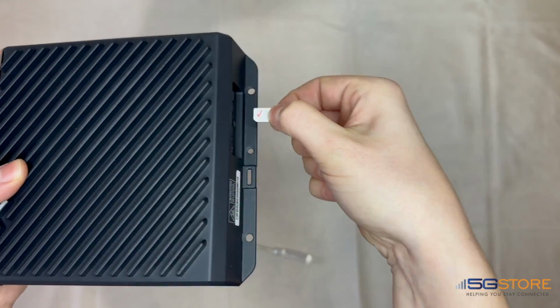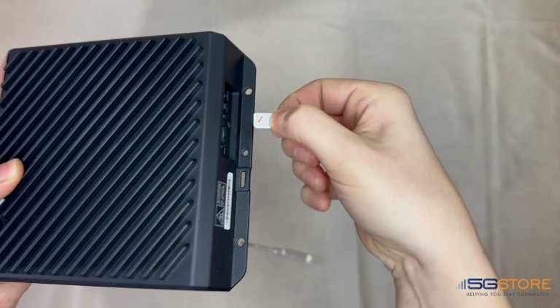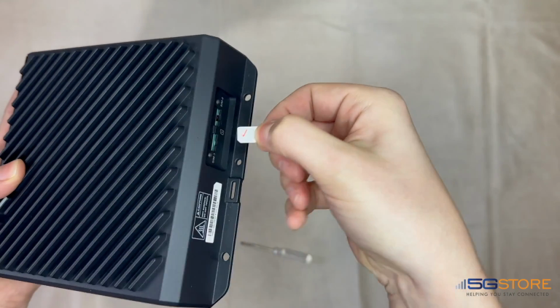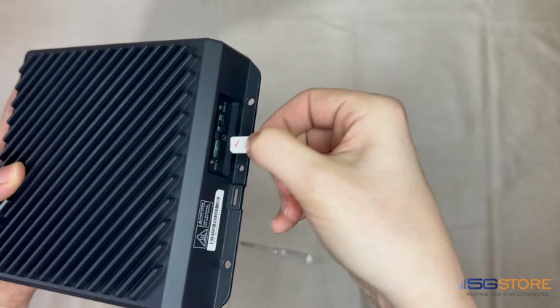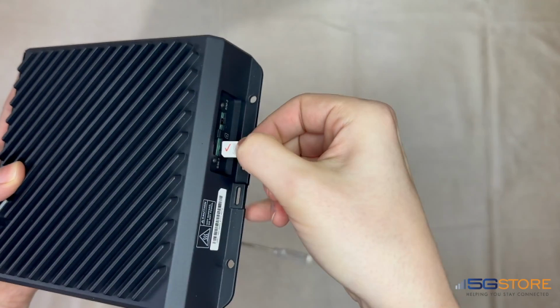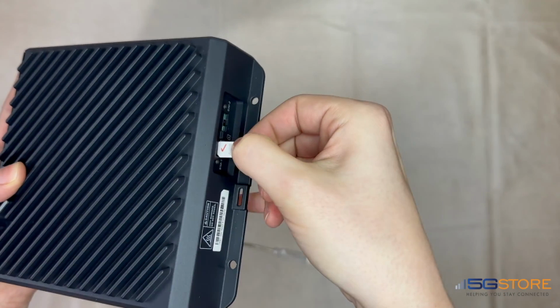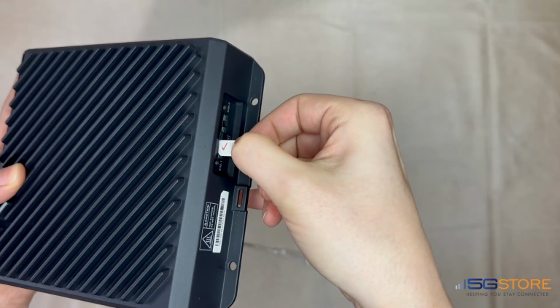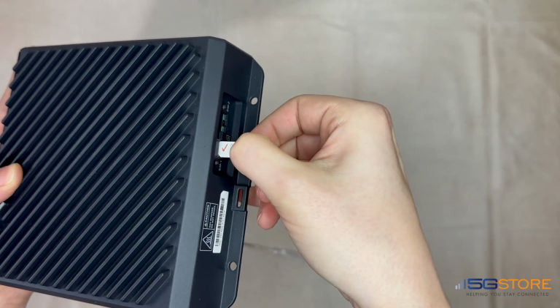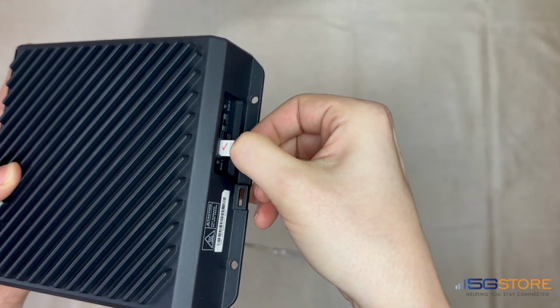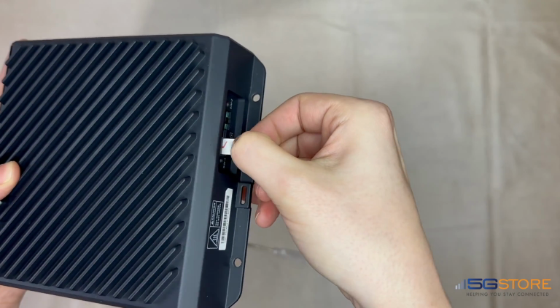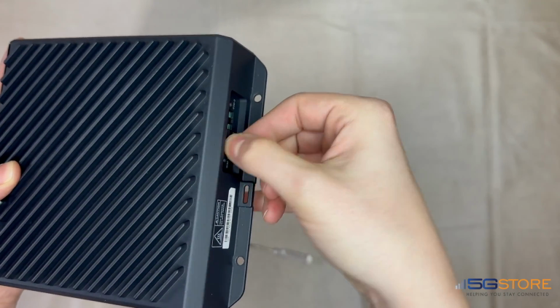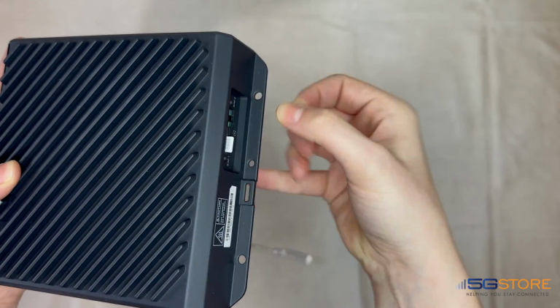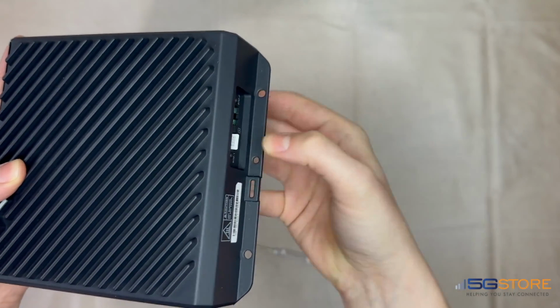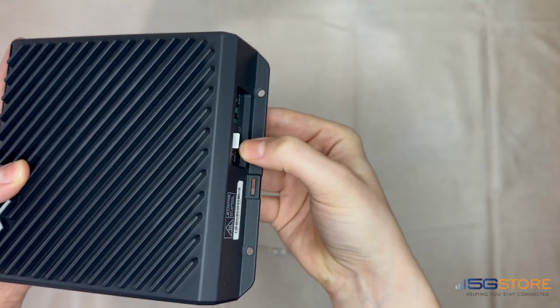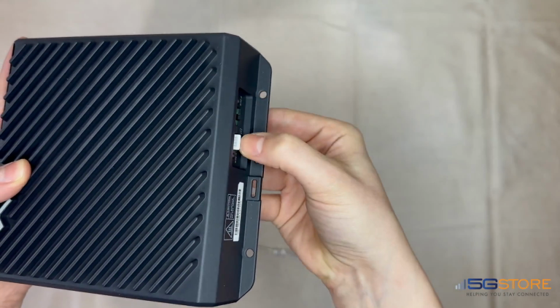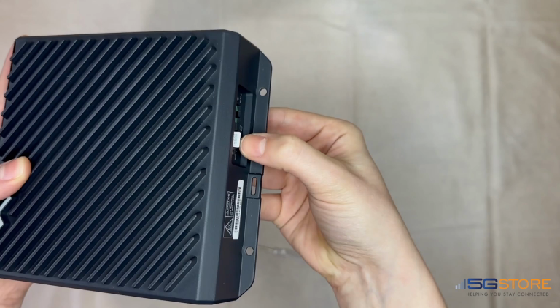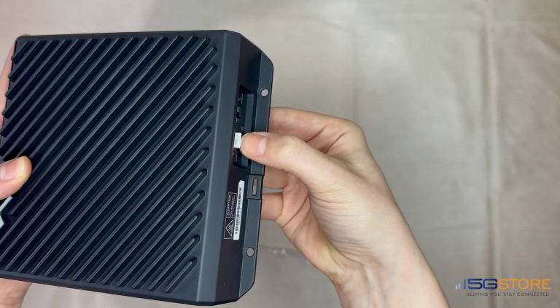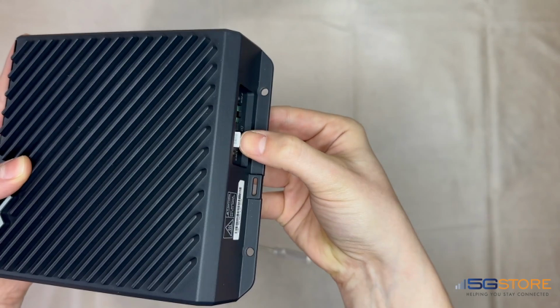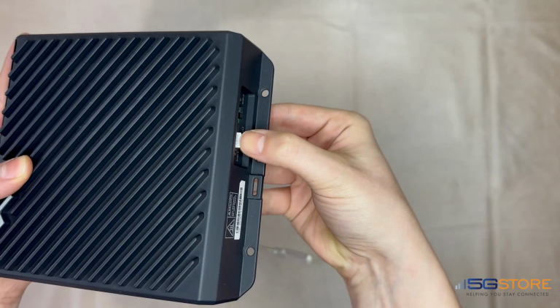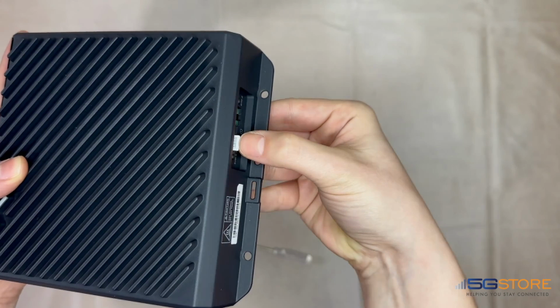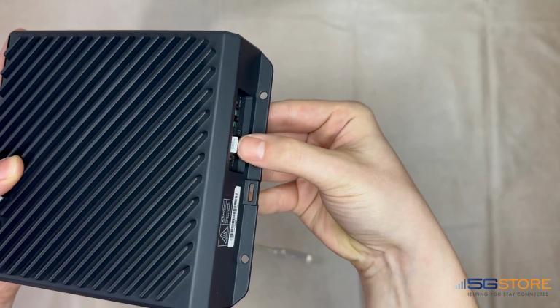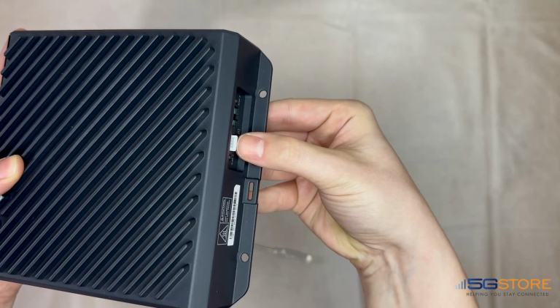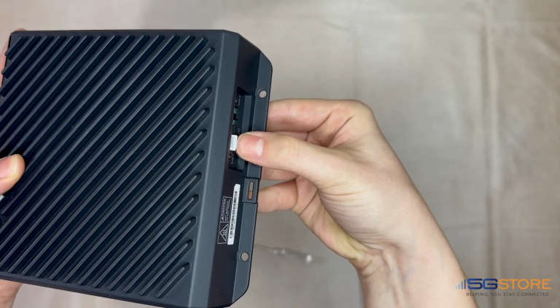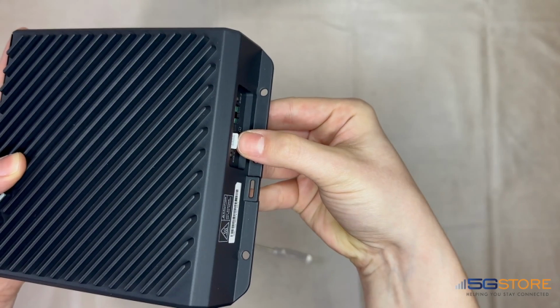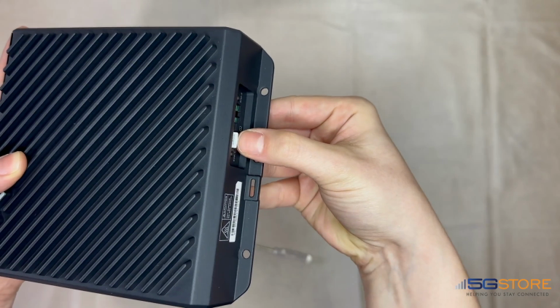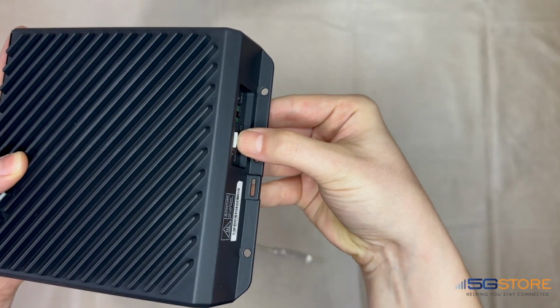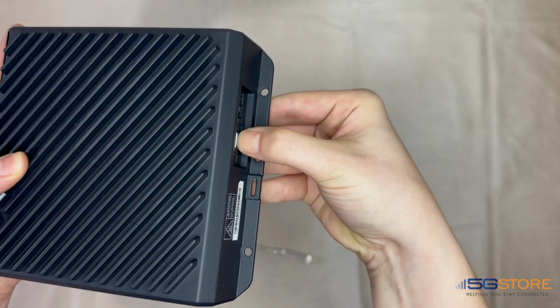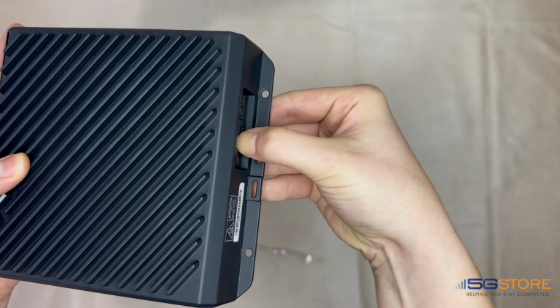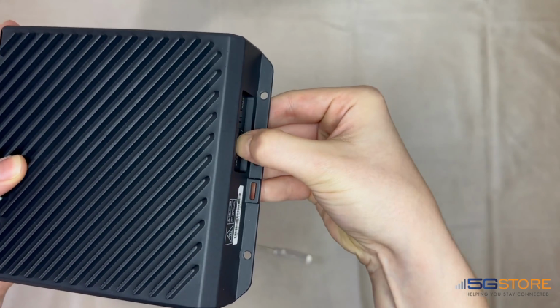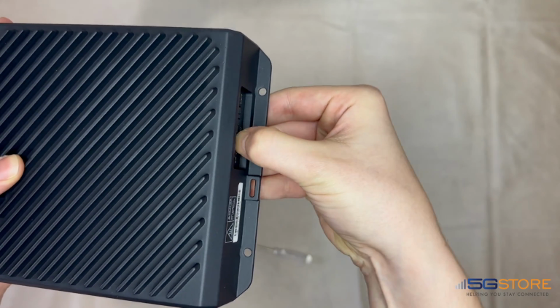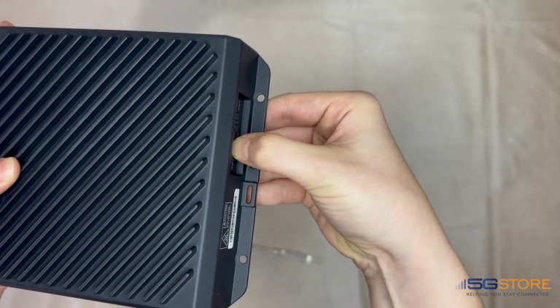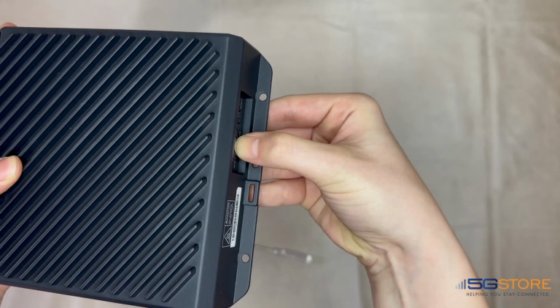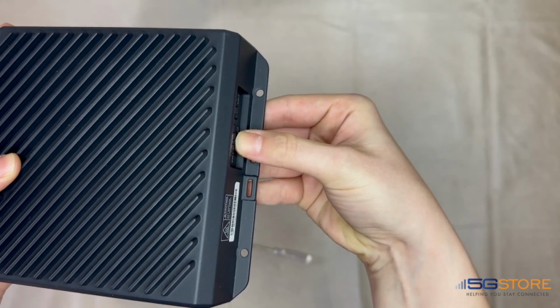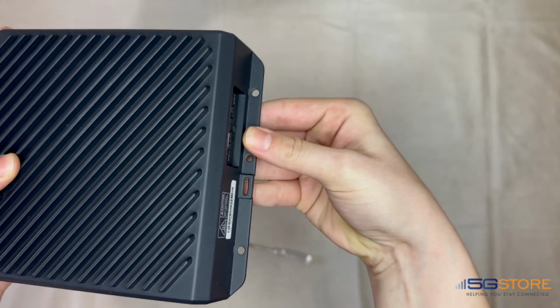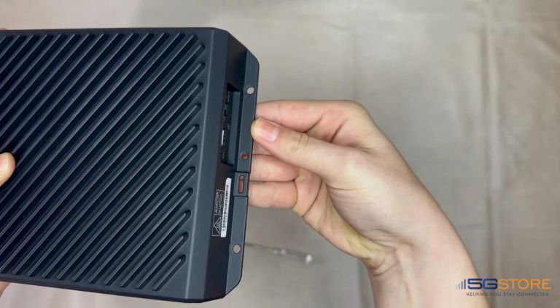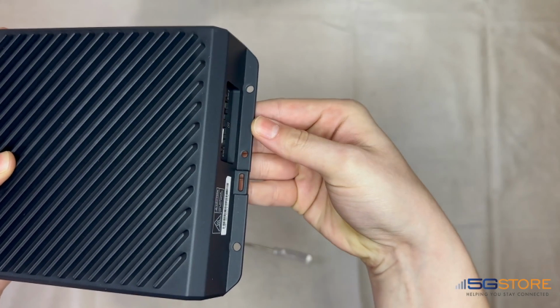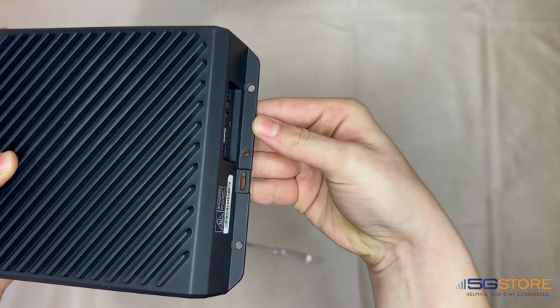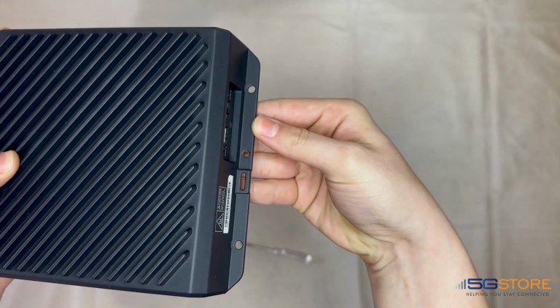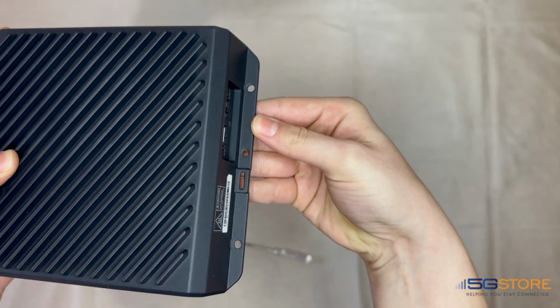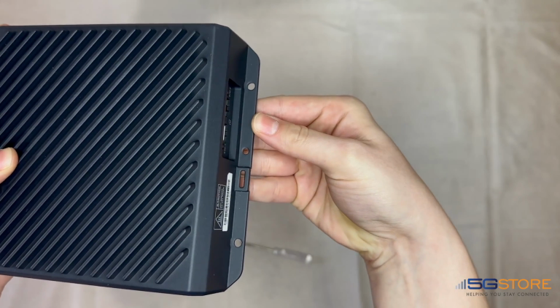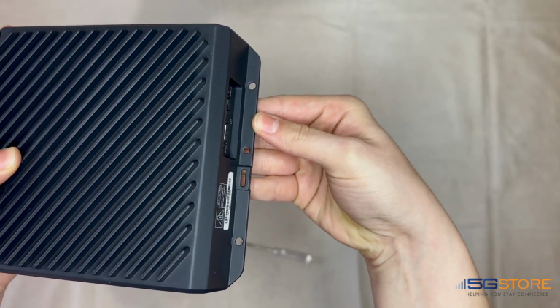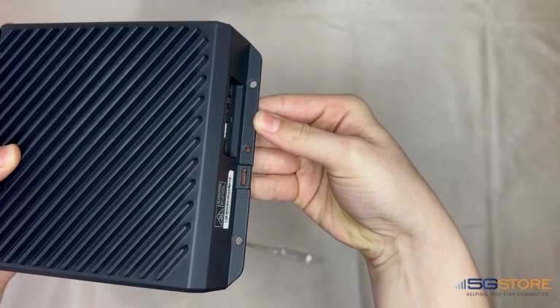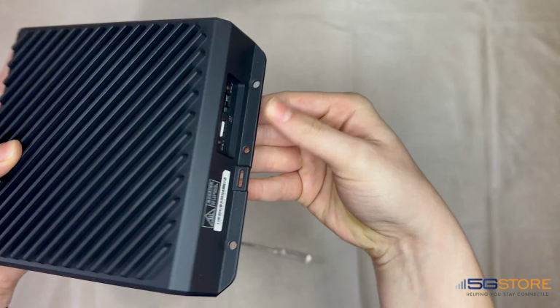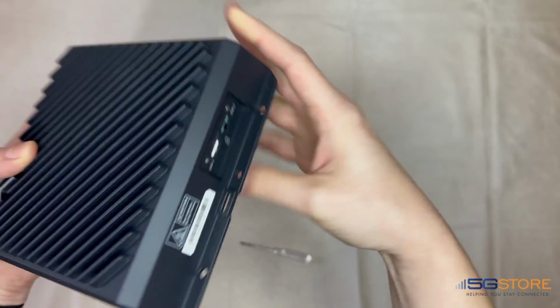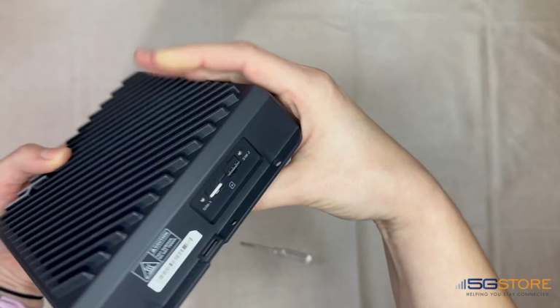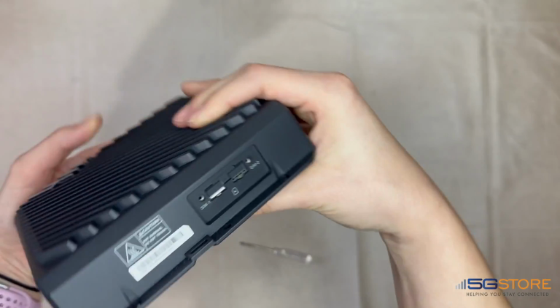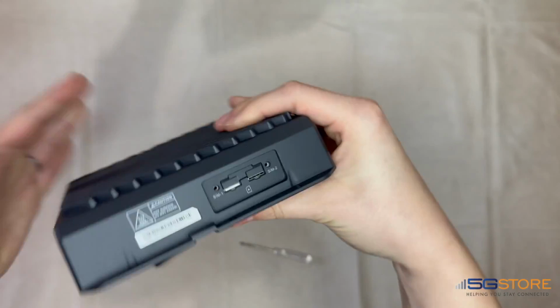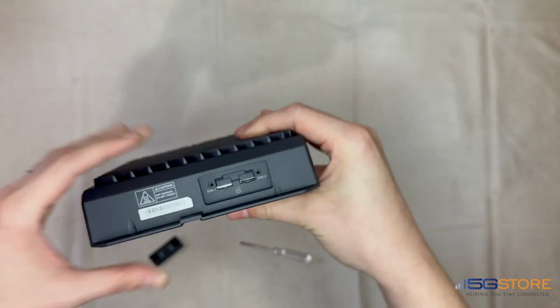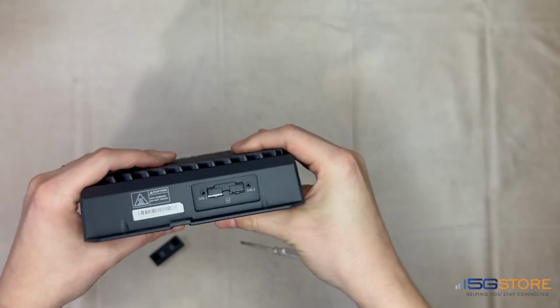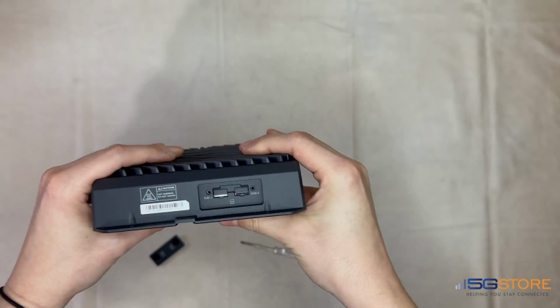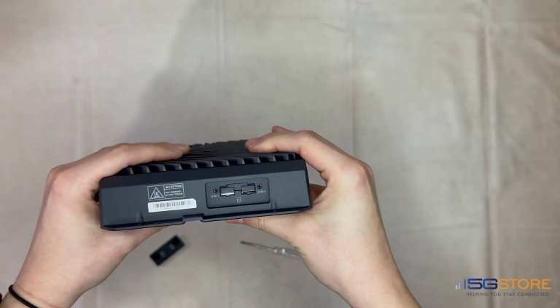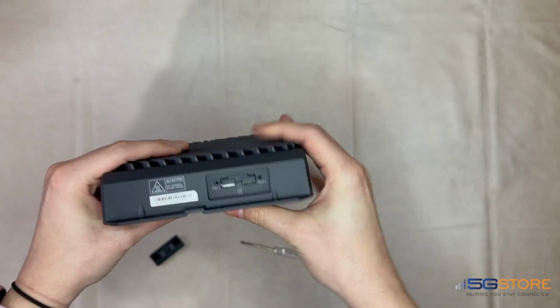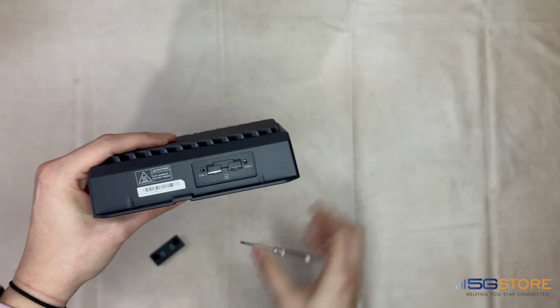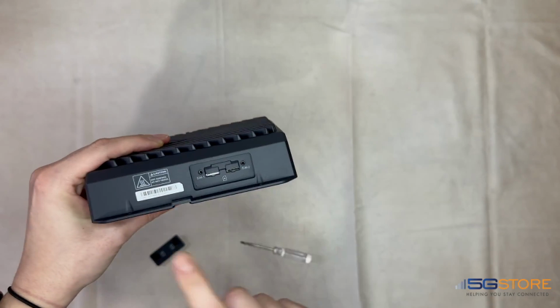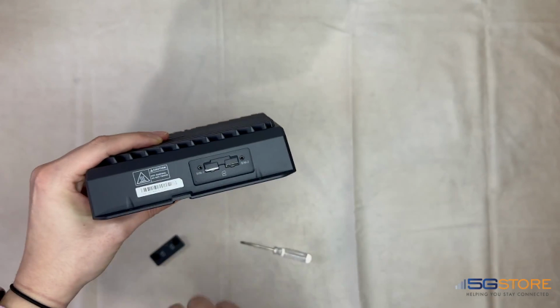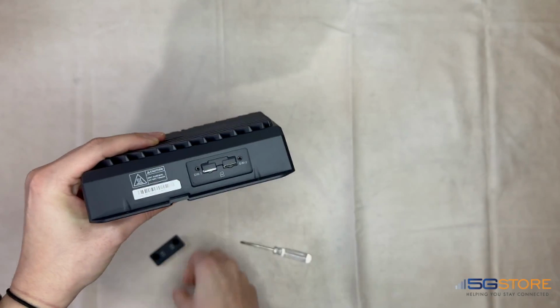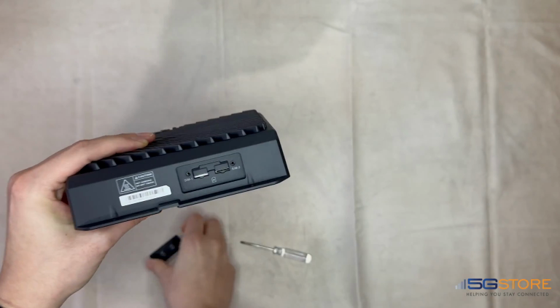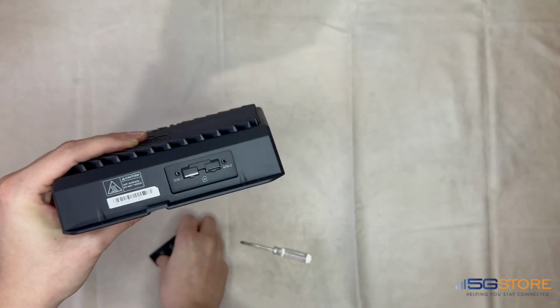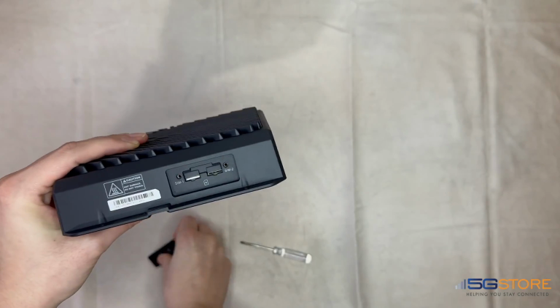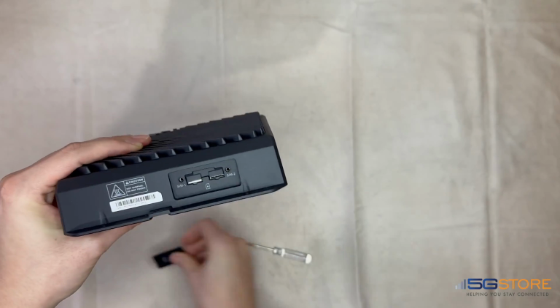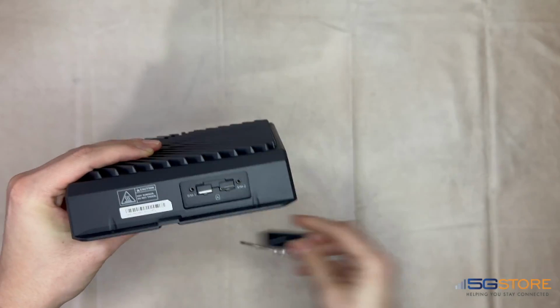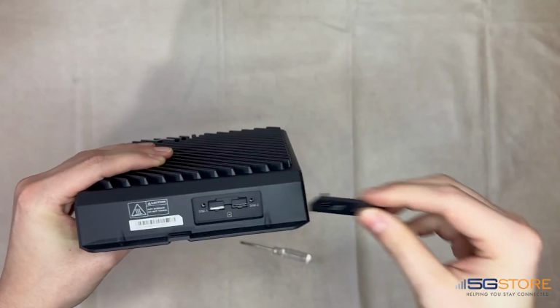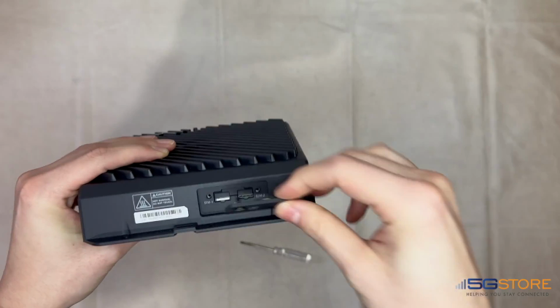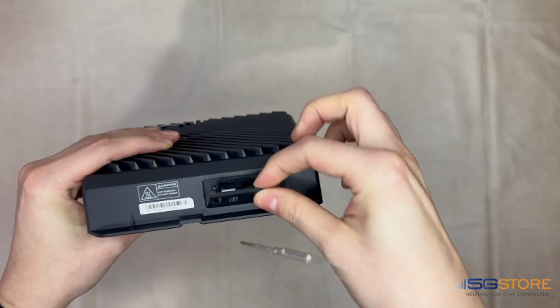As you can see, the second SIM slot works just the same. Since we're only using one SIM card, we'll need to move this back to slot one.